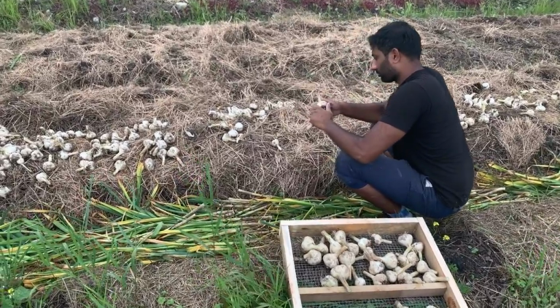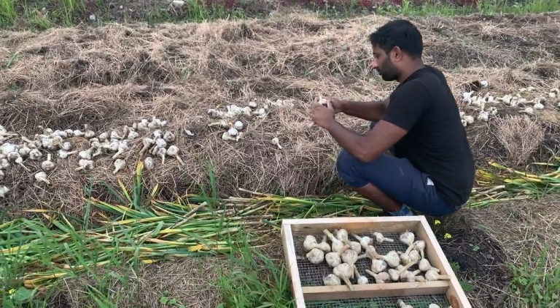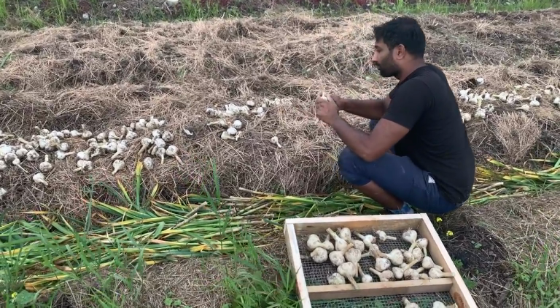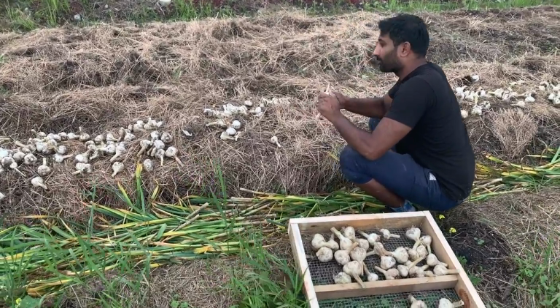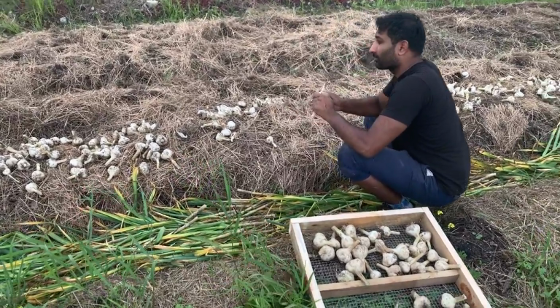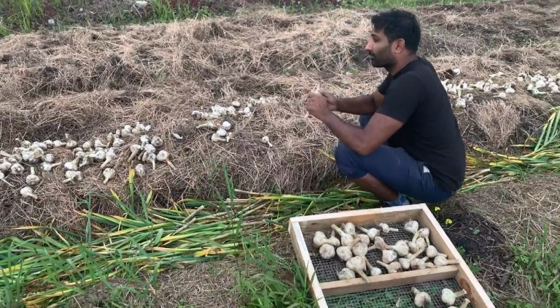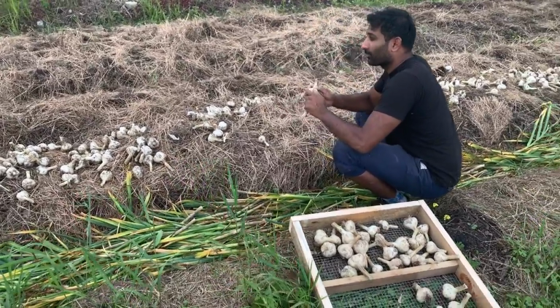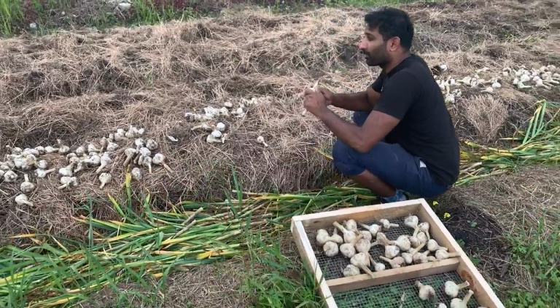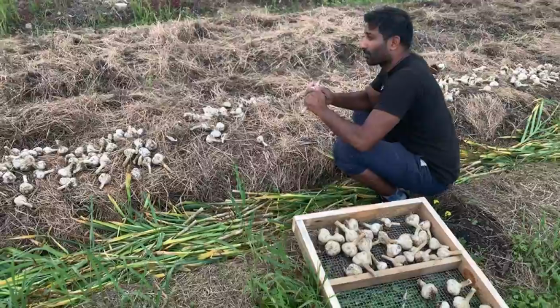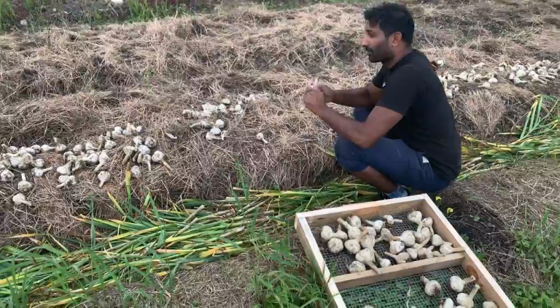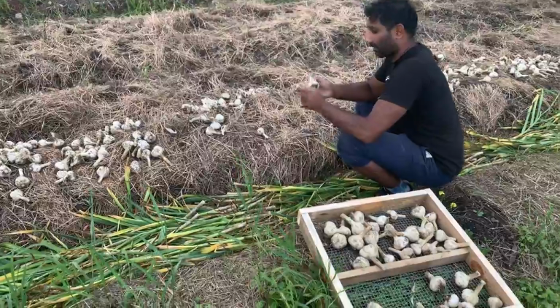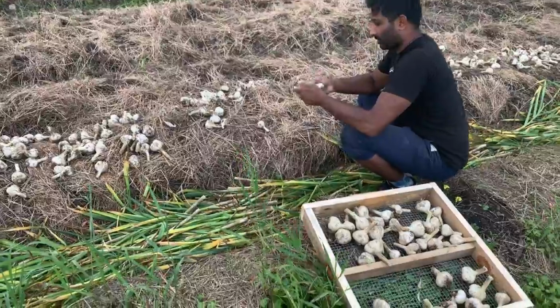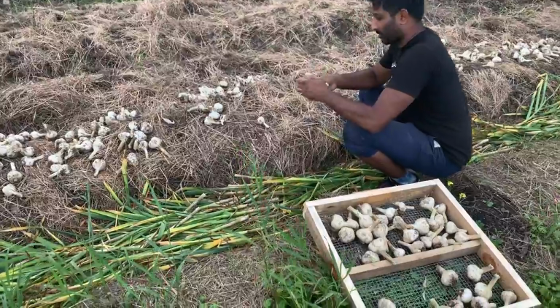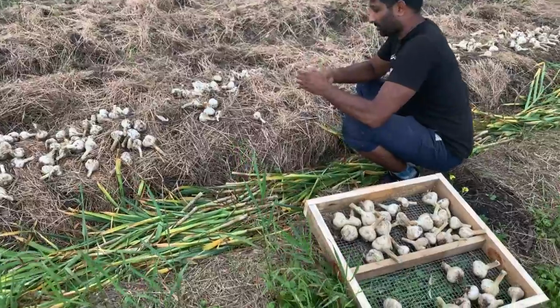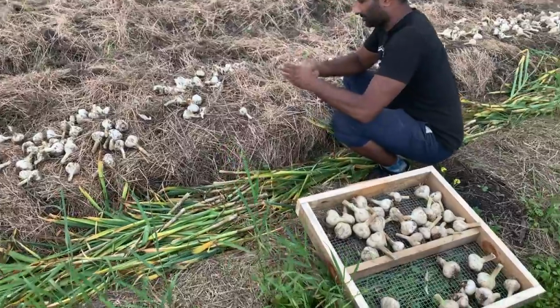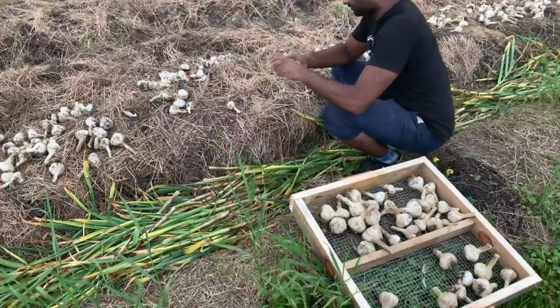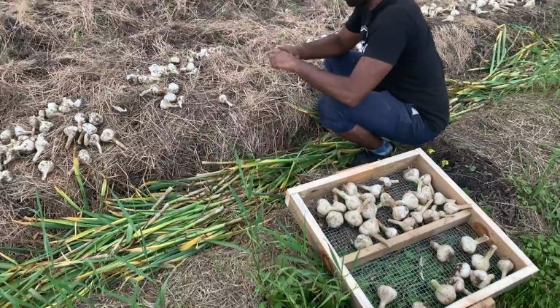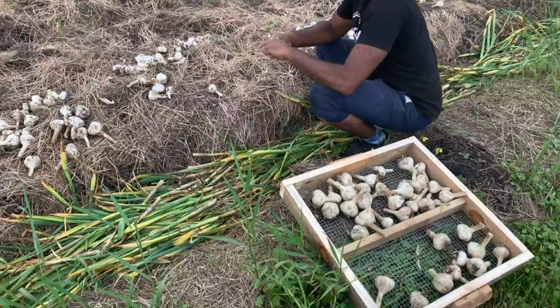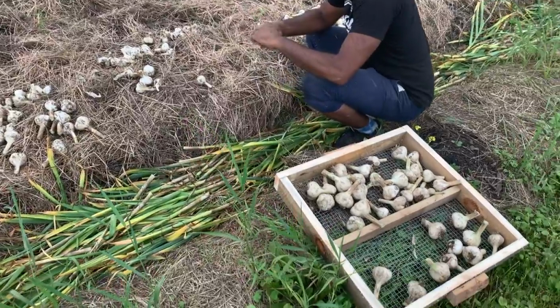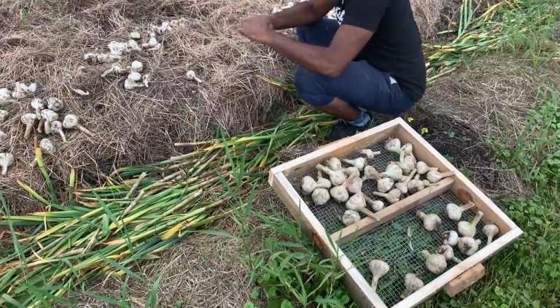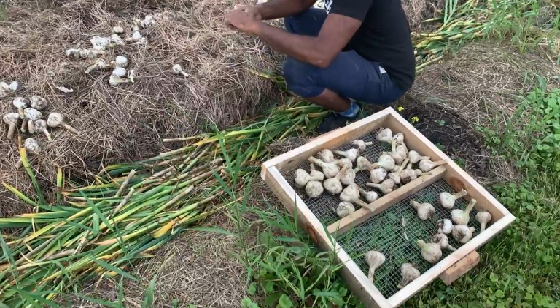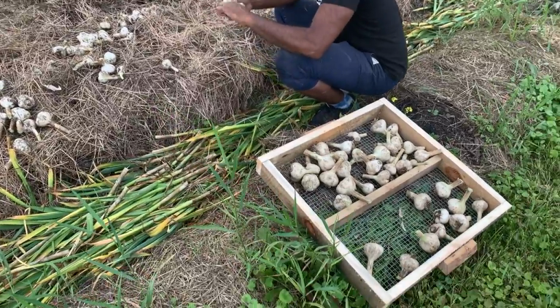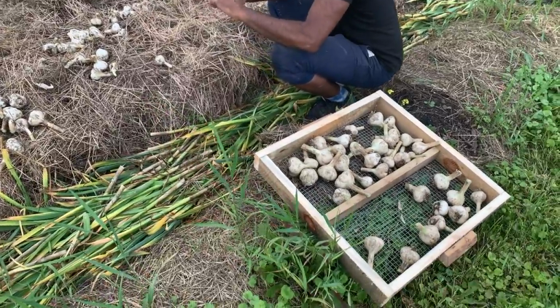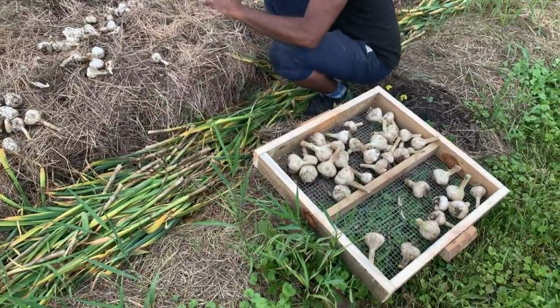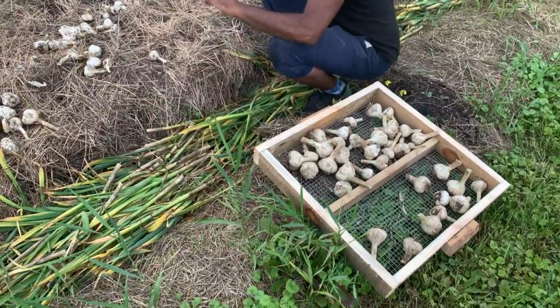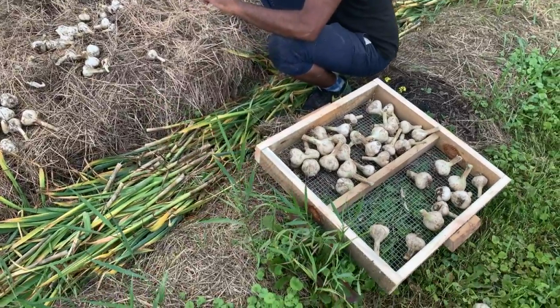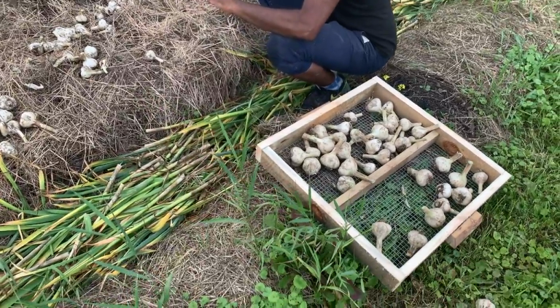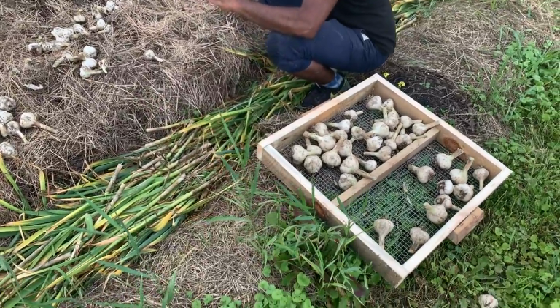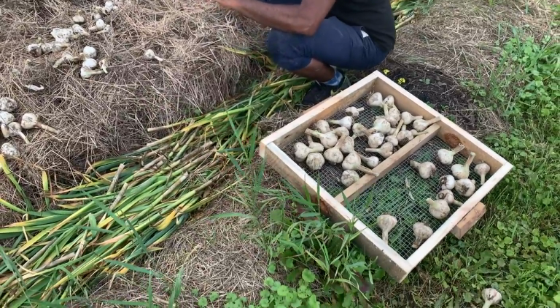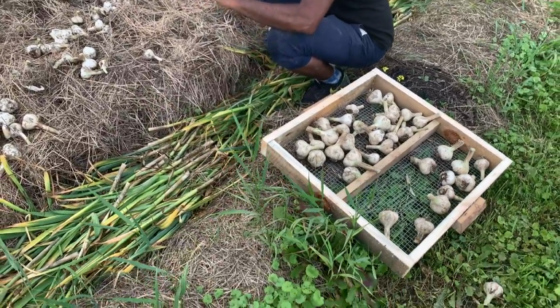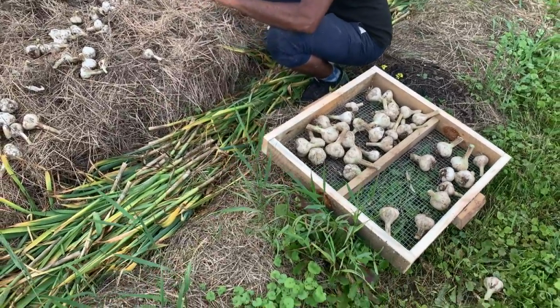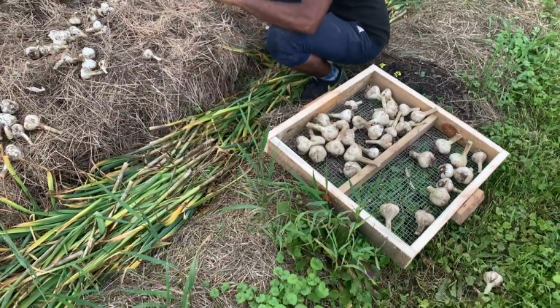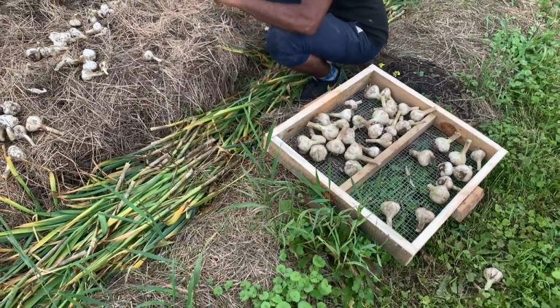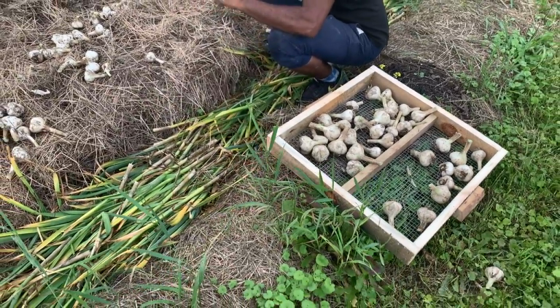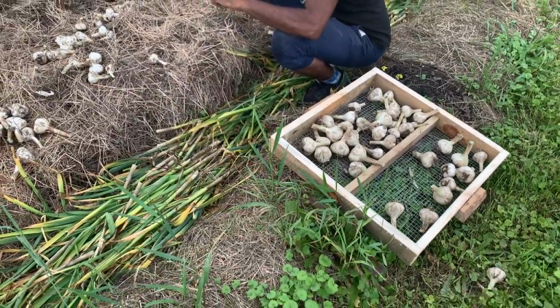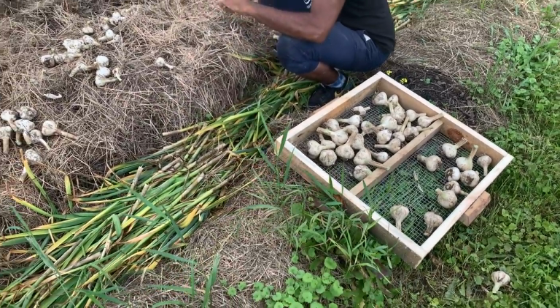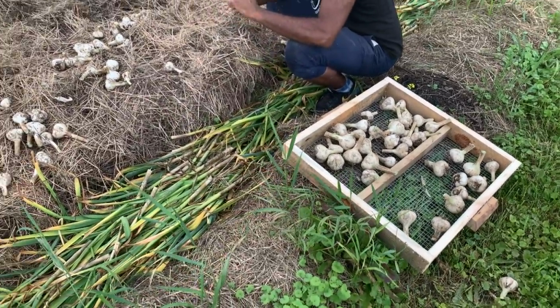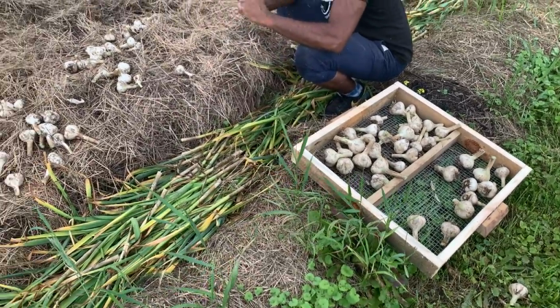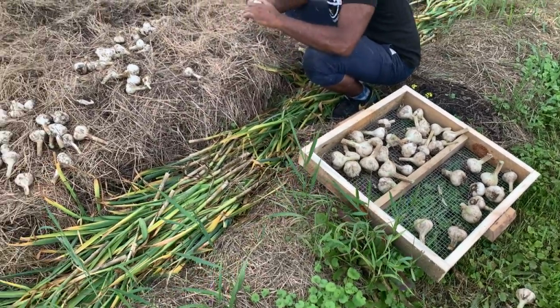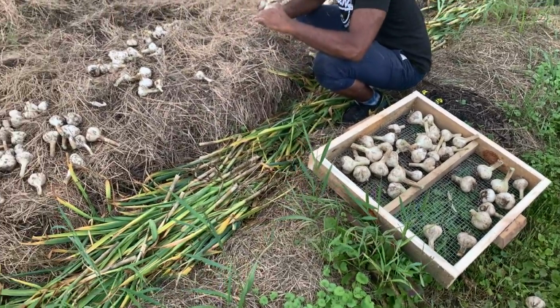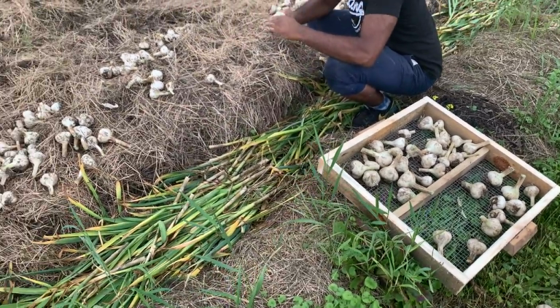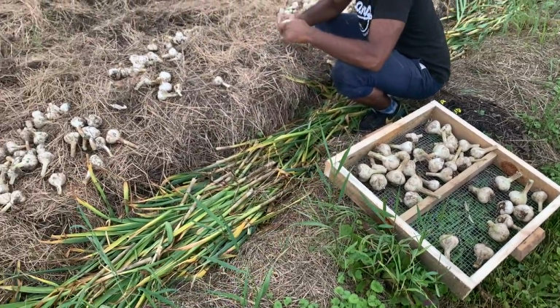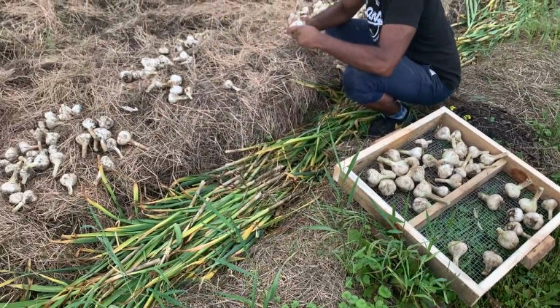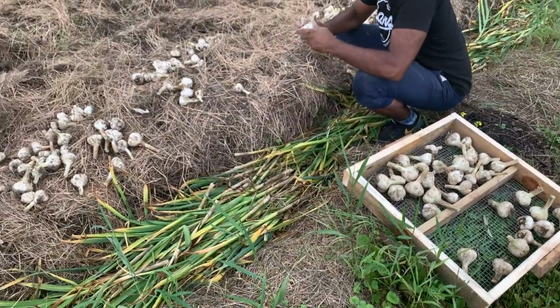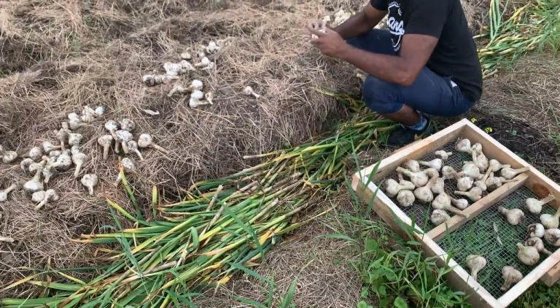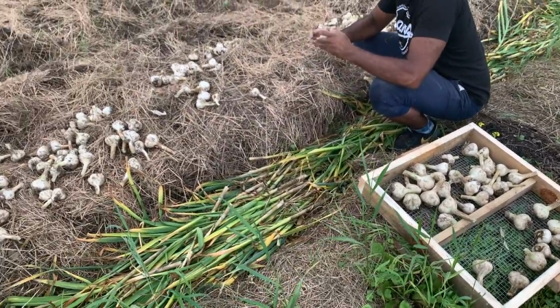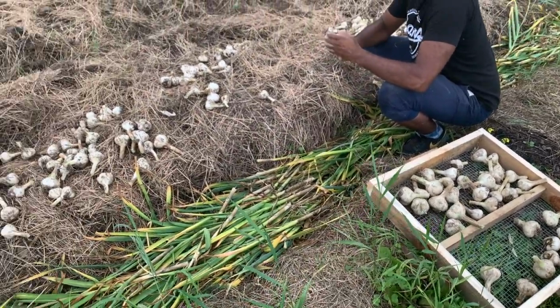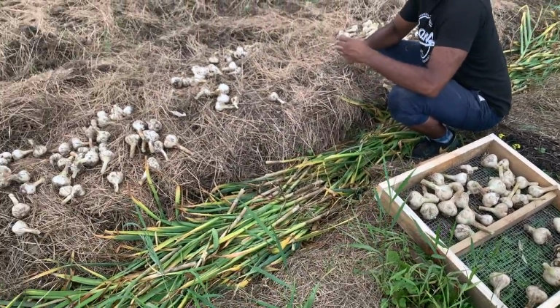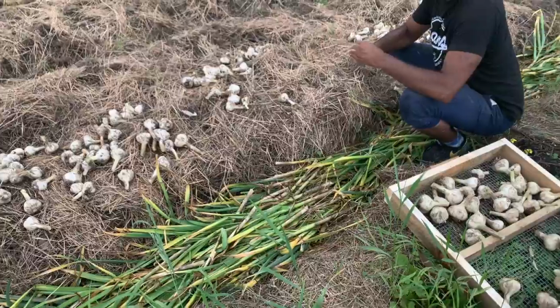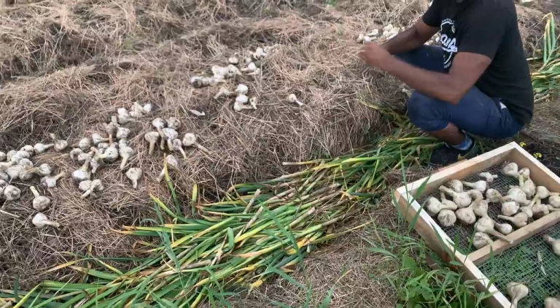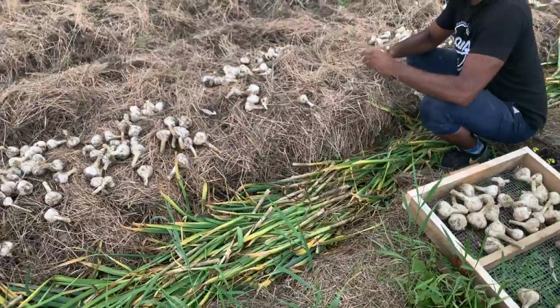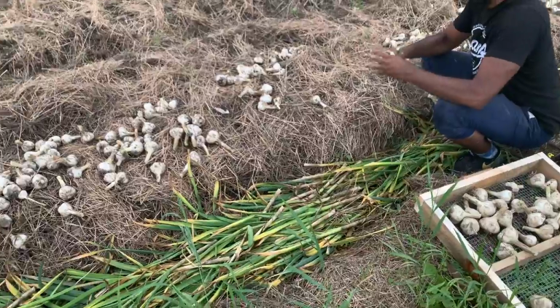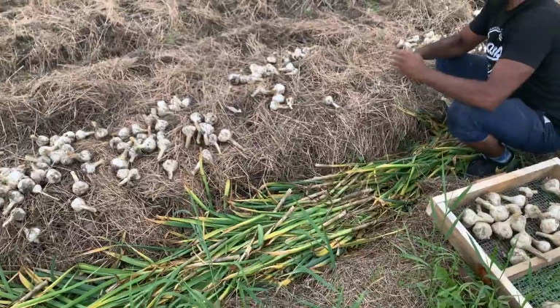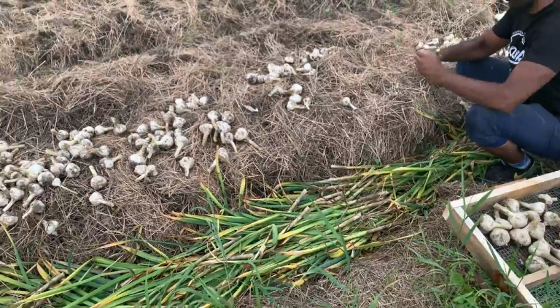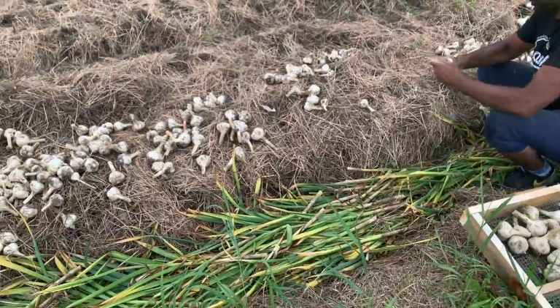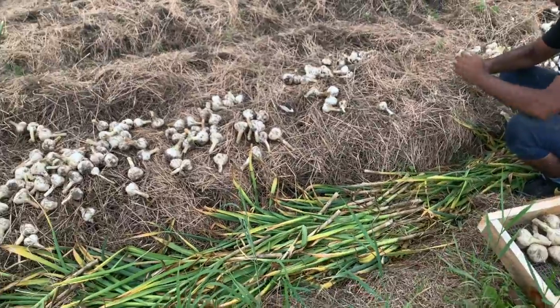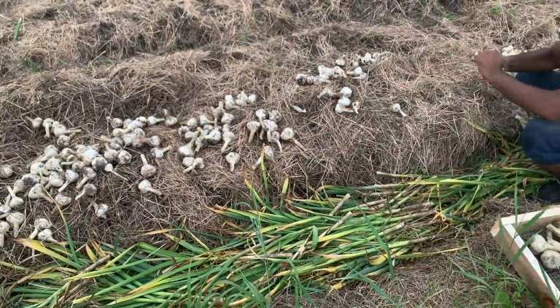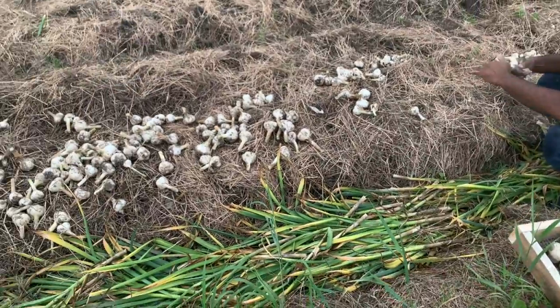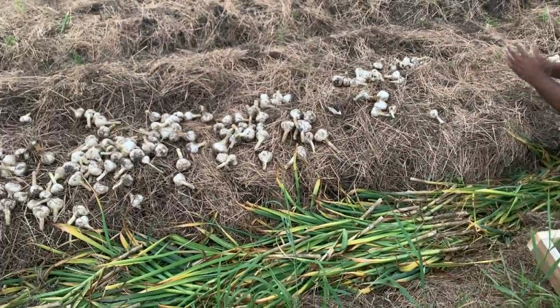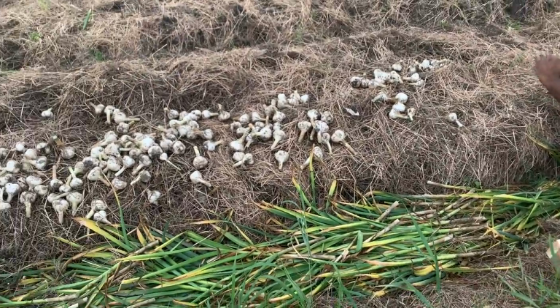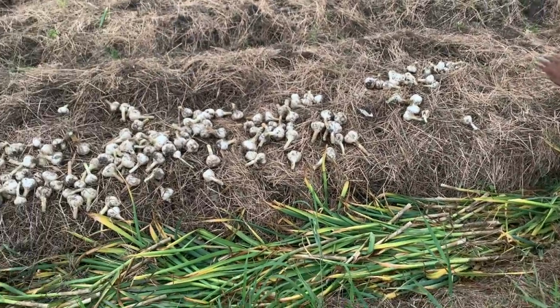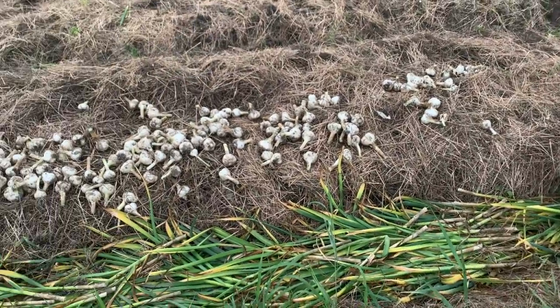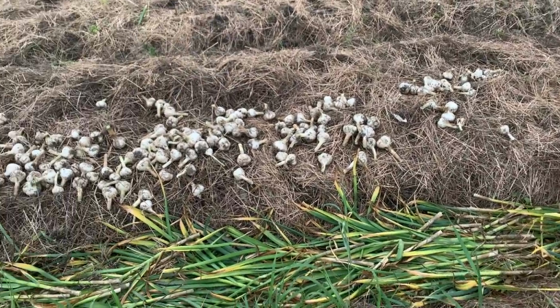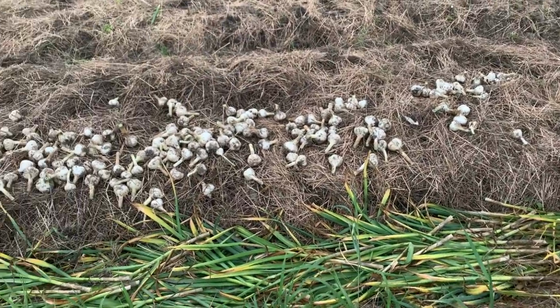Here Ravaz is wiping a little surface dirt off some of the heads of garlic and getting them onto our curing crates, which we then load into the truck and bring back to cure in our garage.